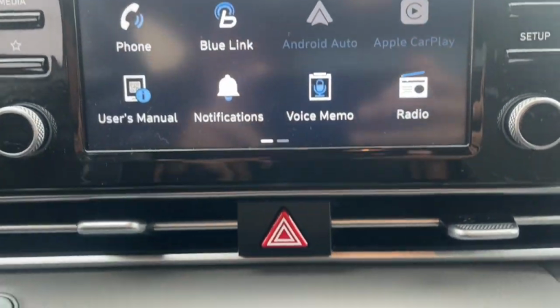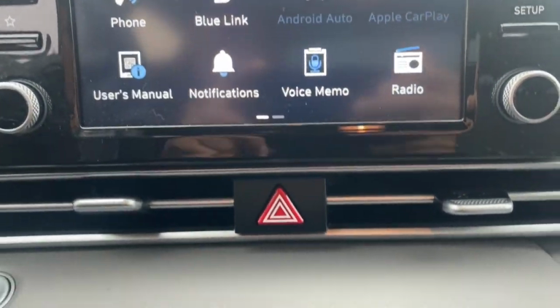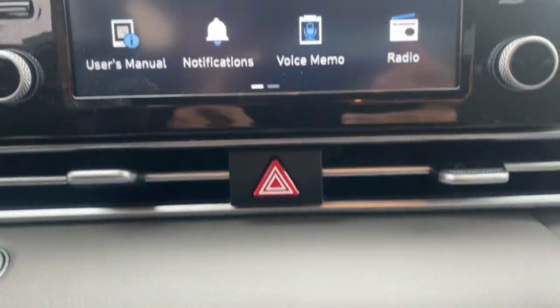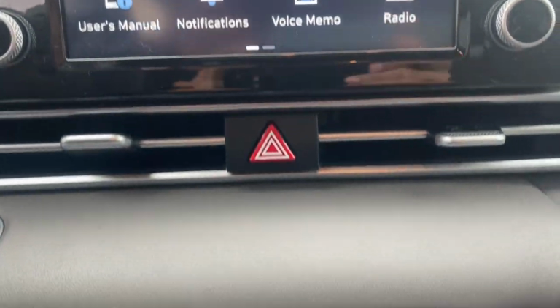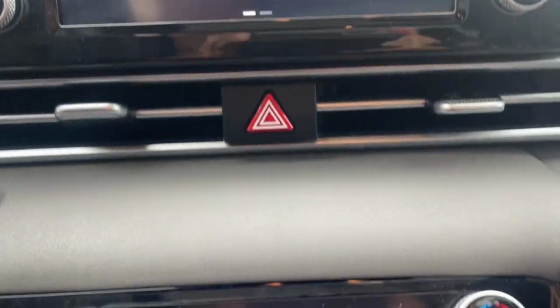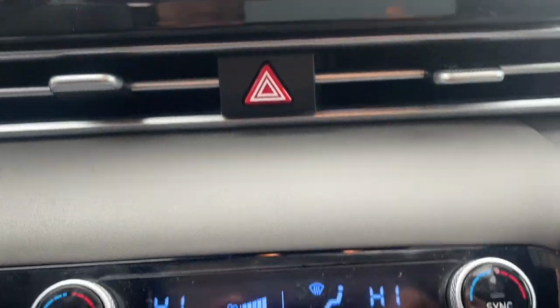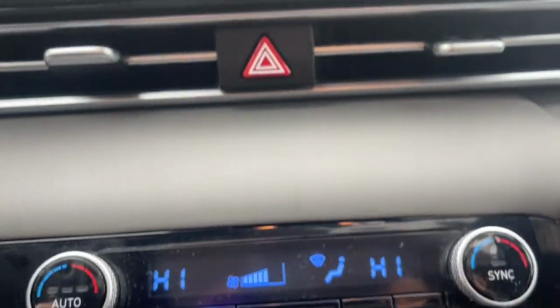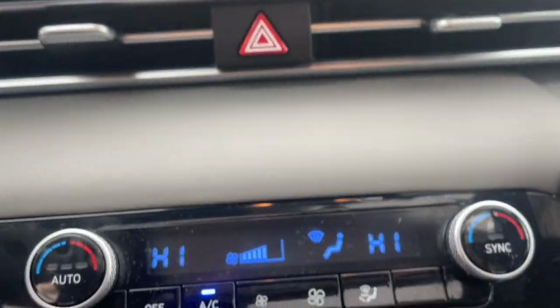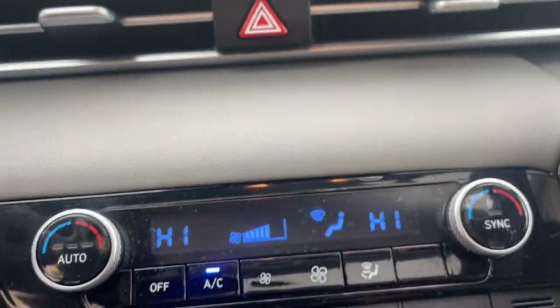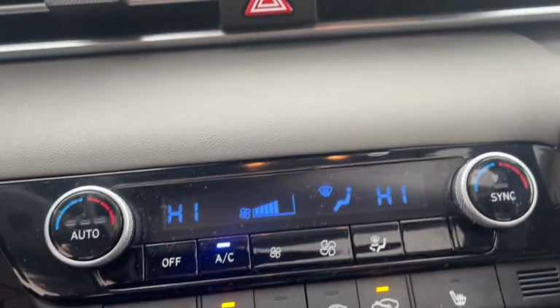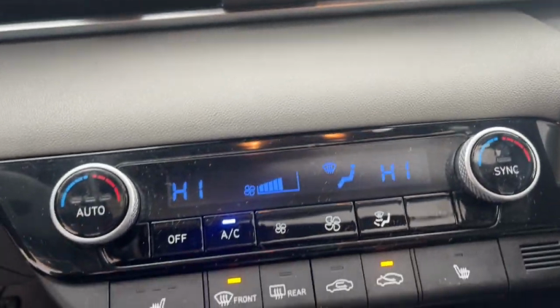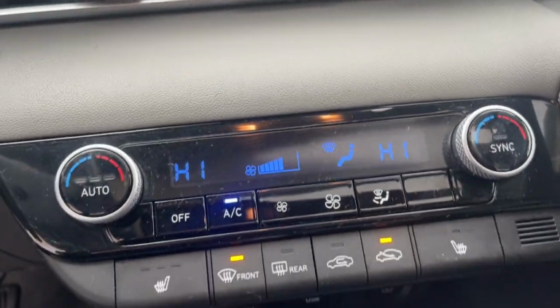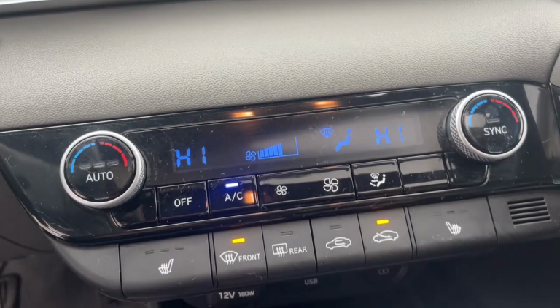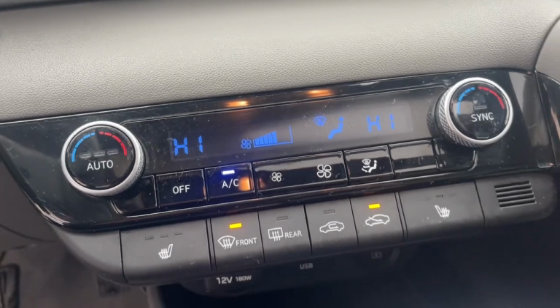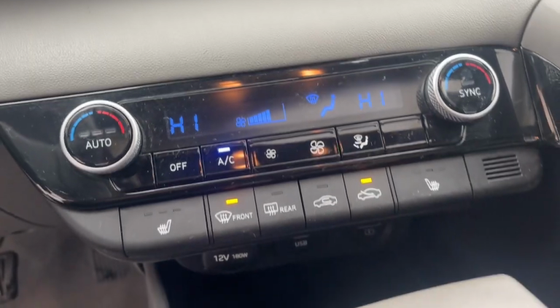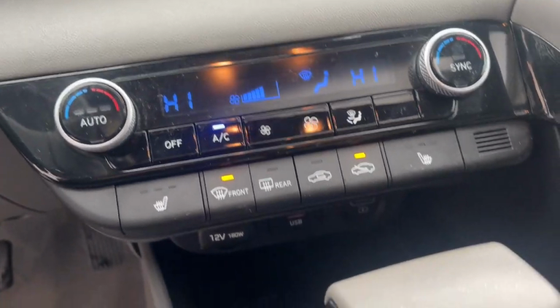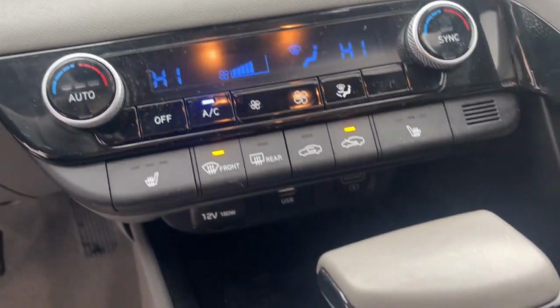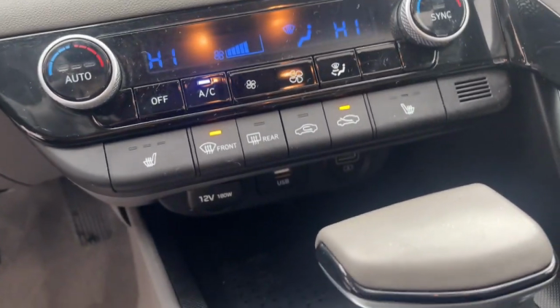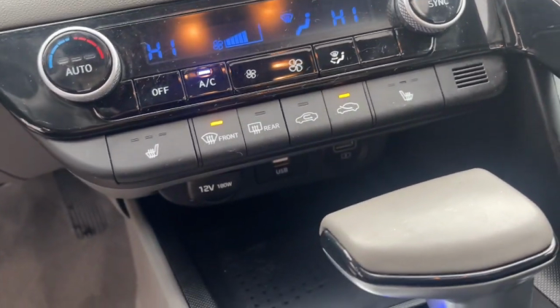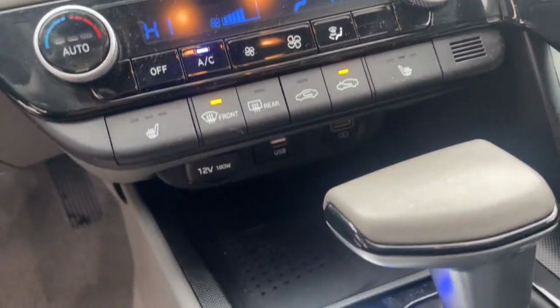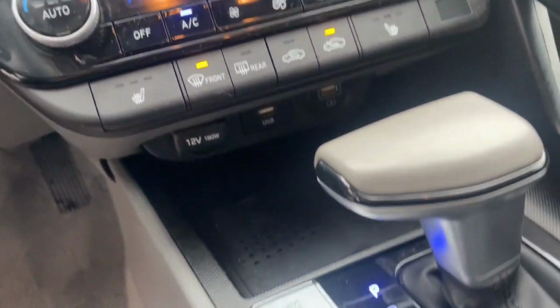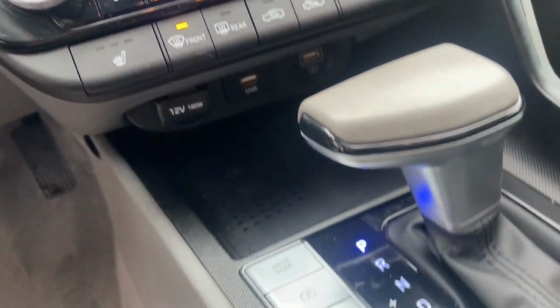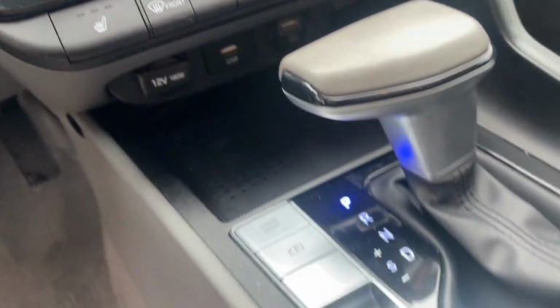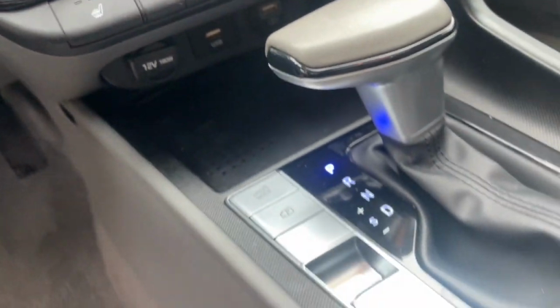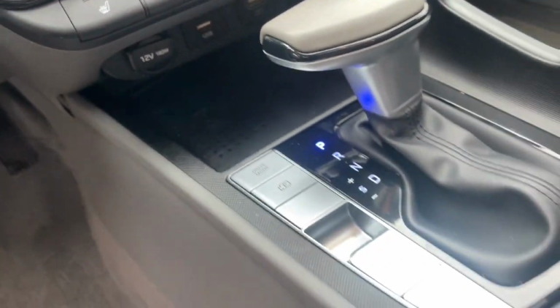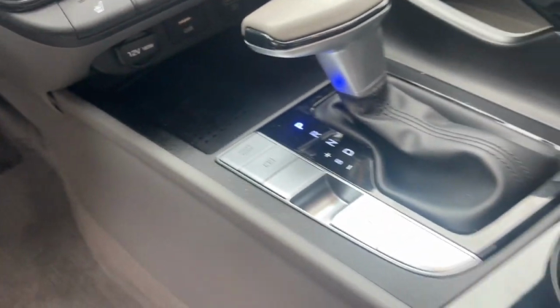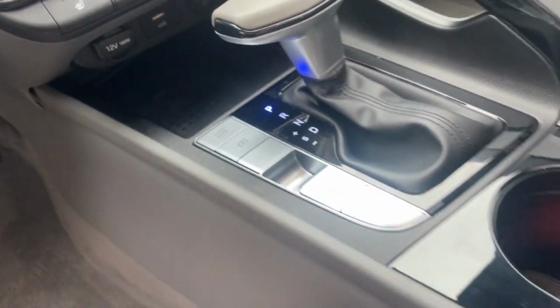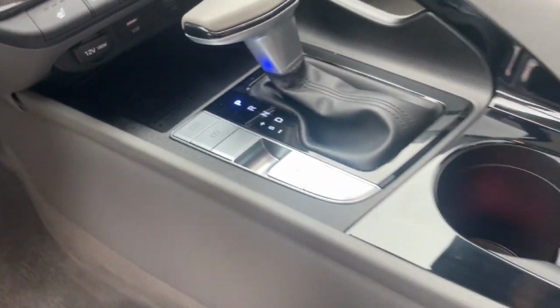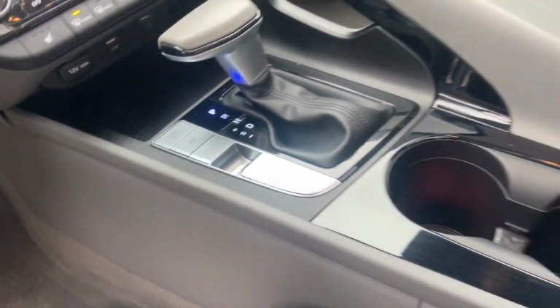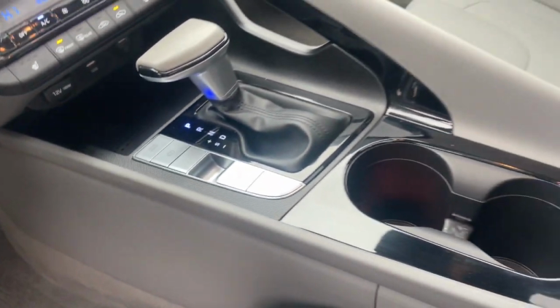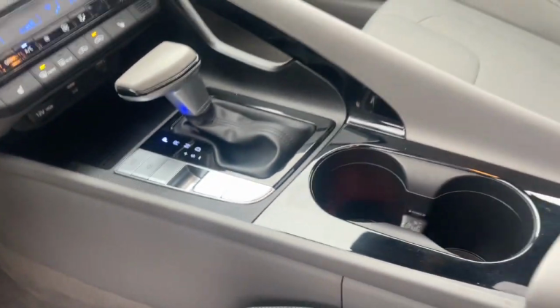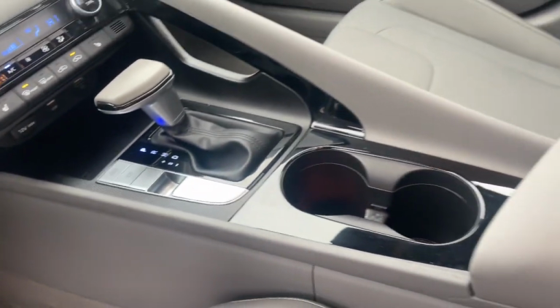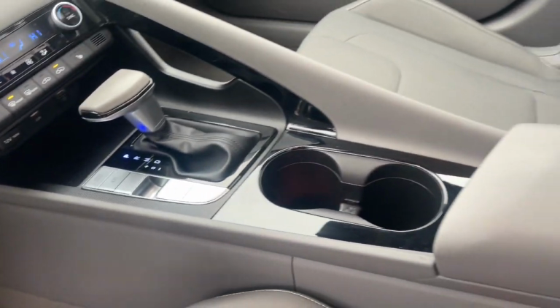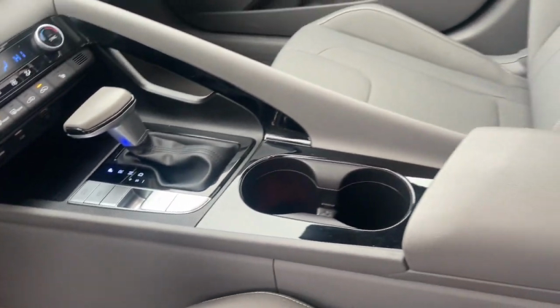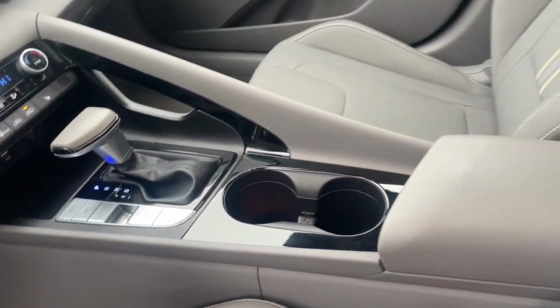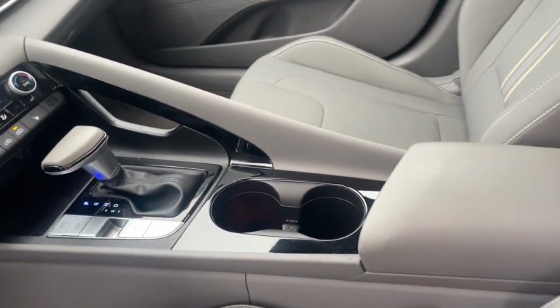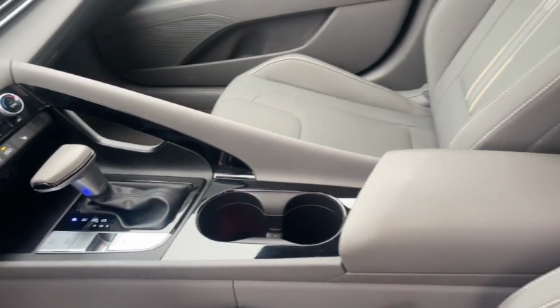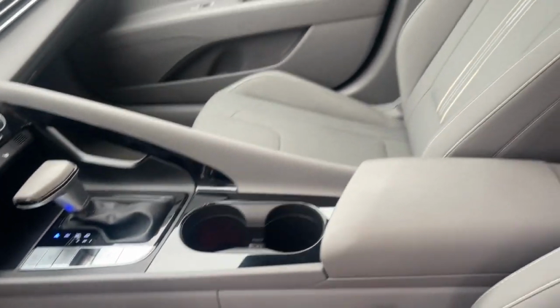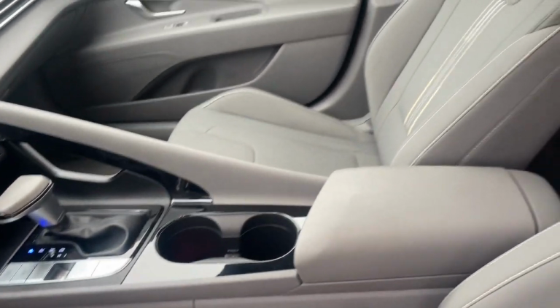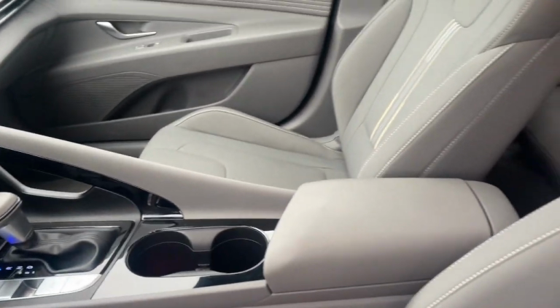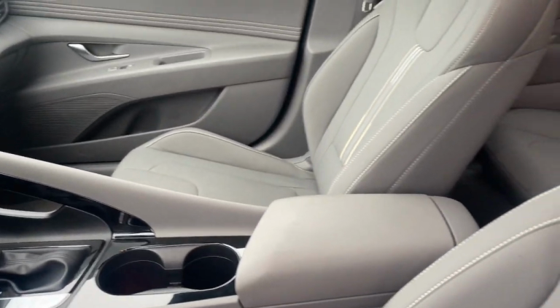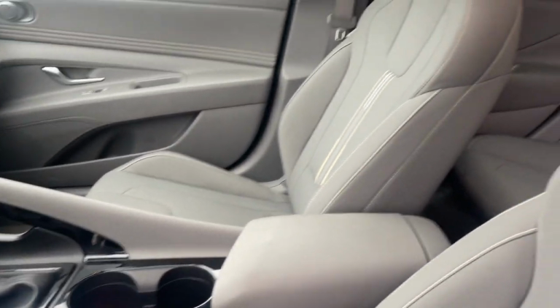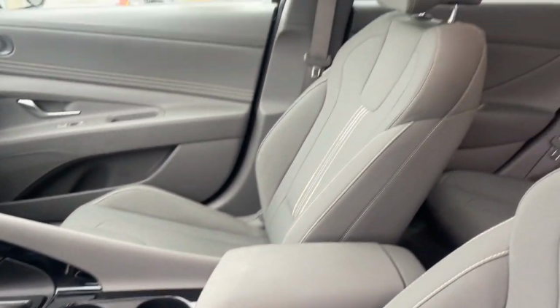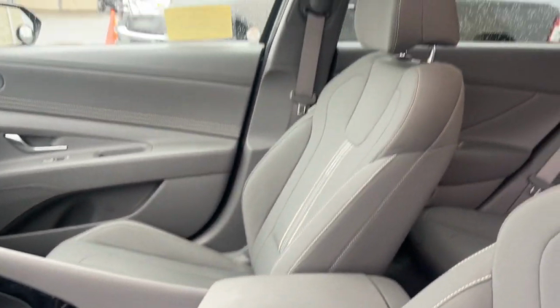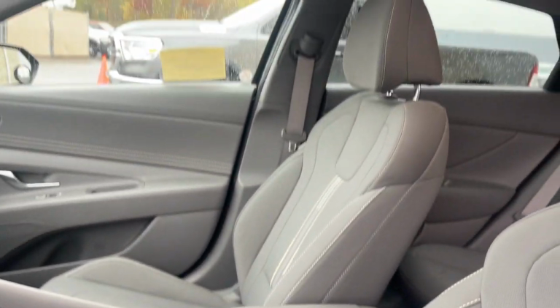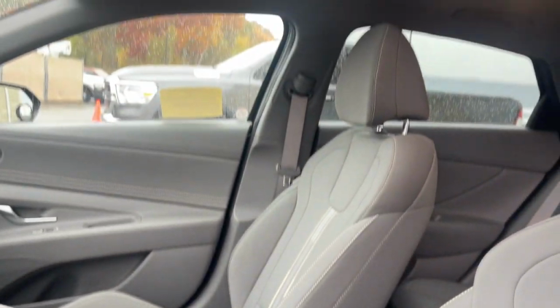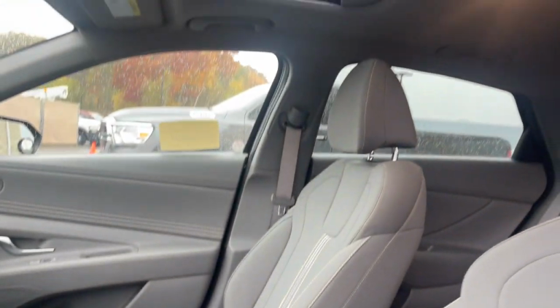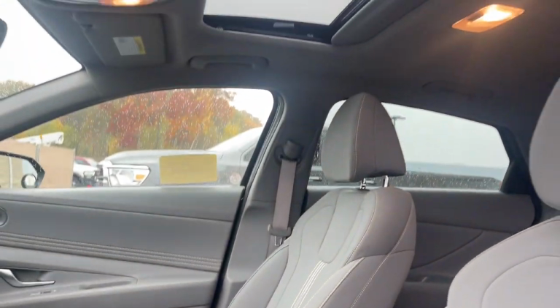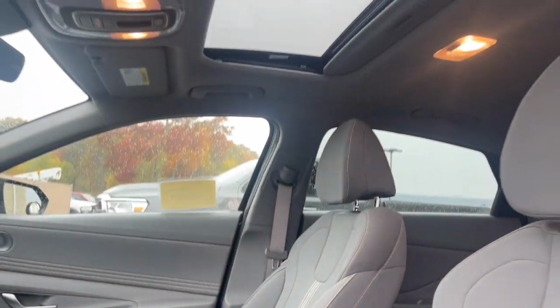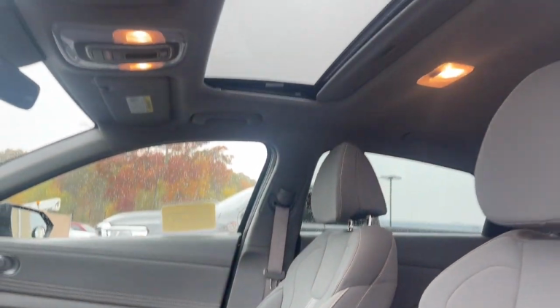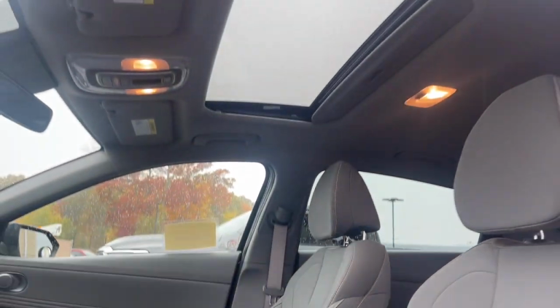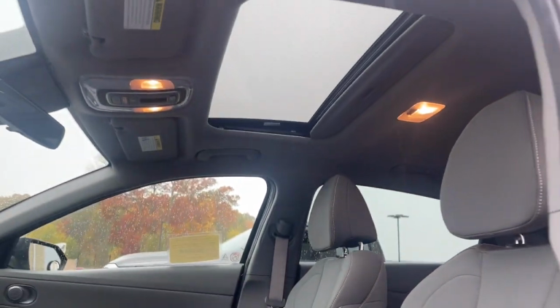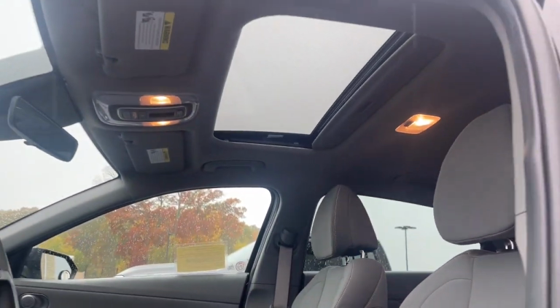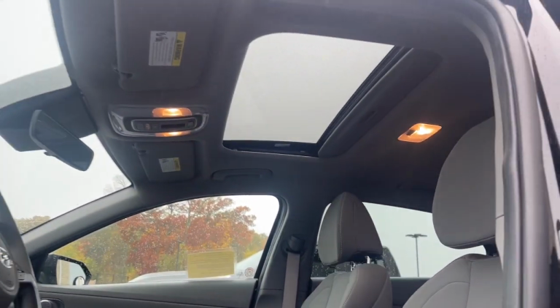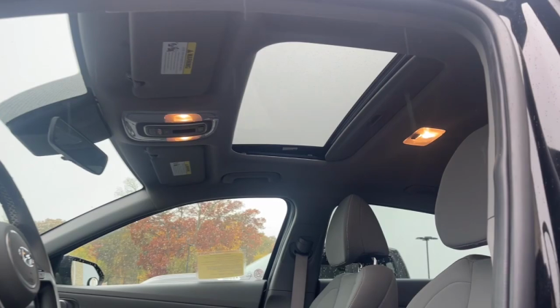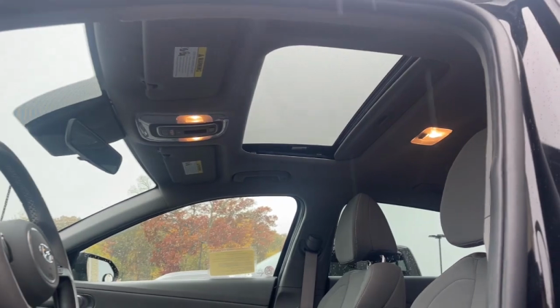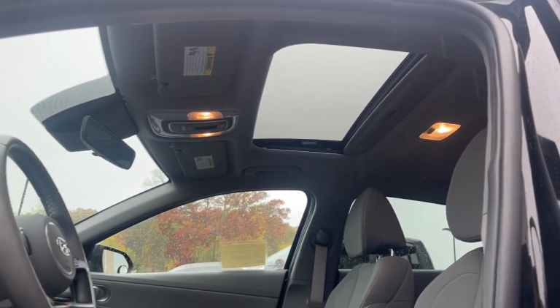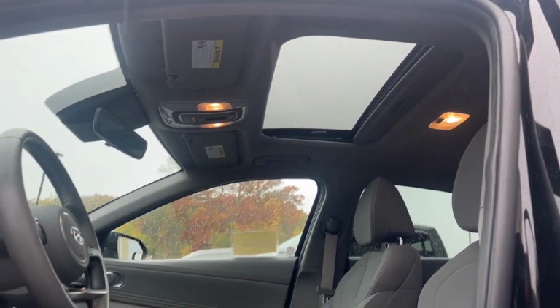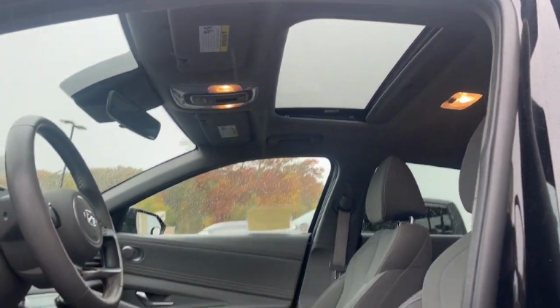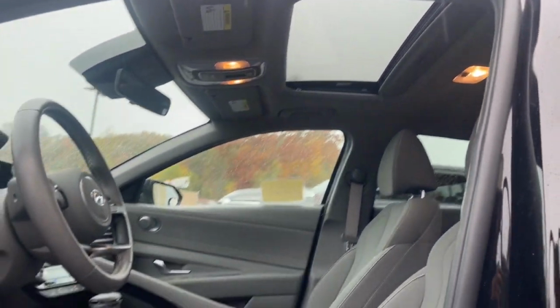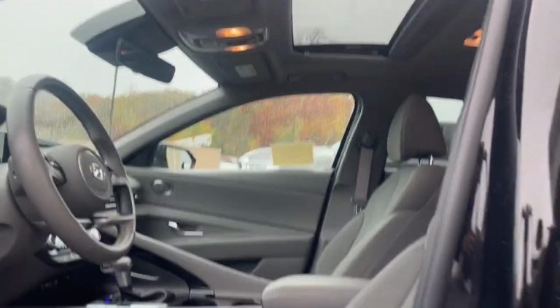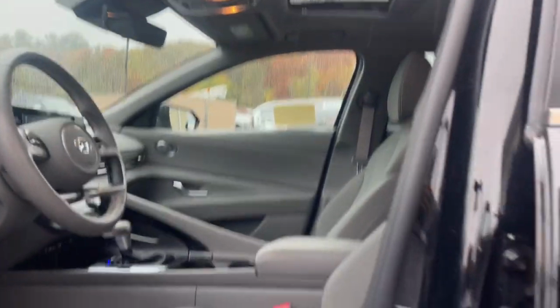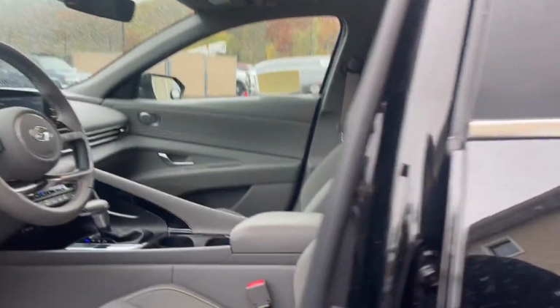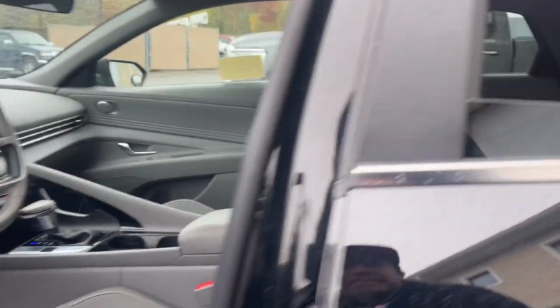Get the refinement you deserve when you drive away in this stylish Elantra. Our team will give you an outstanding test drive experience. Stop in today.